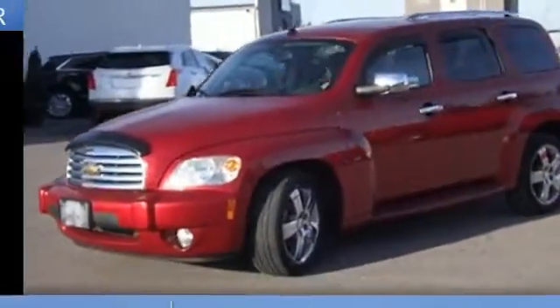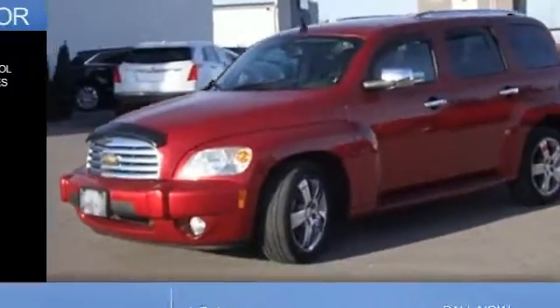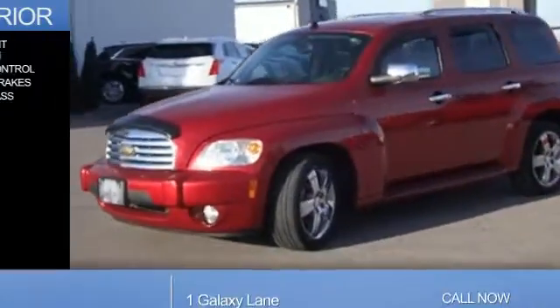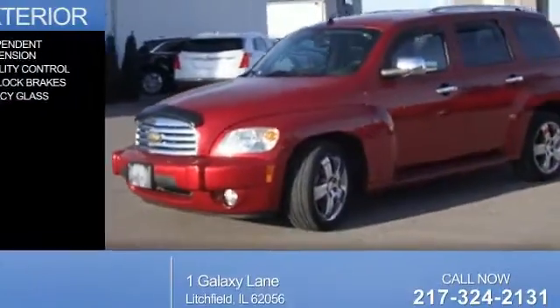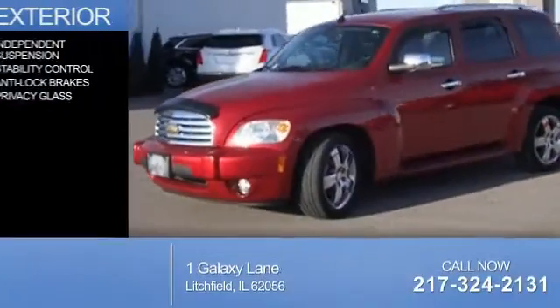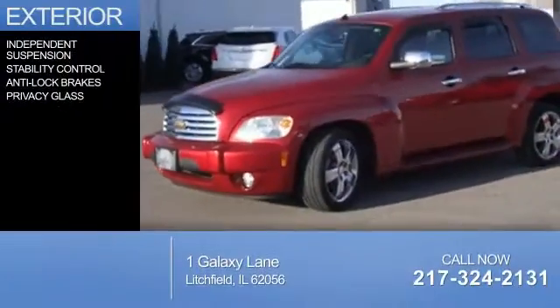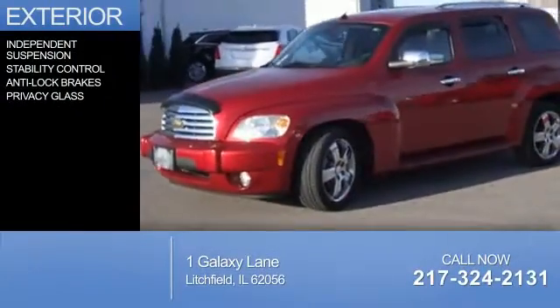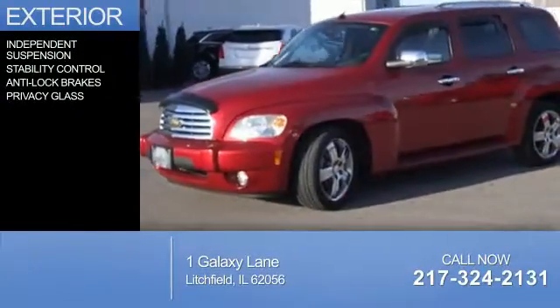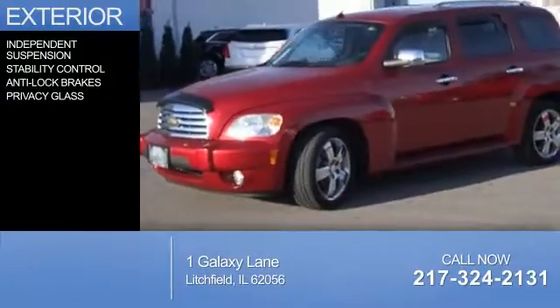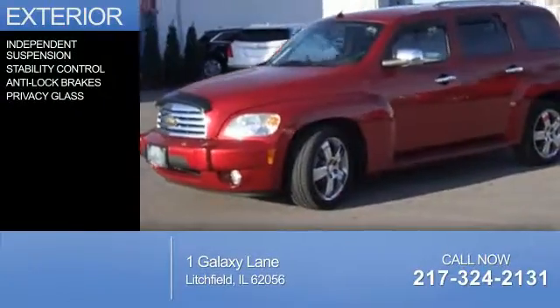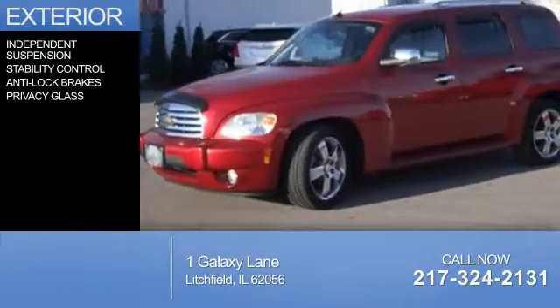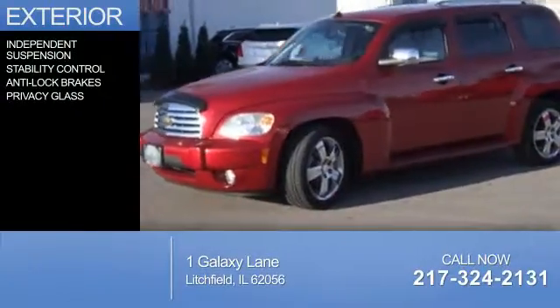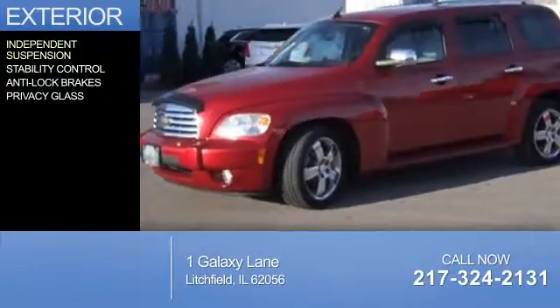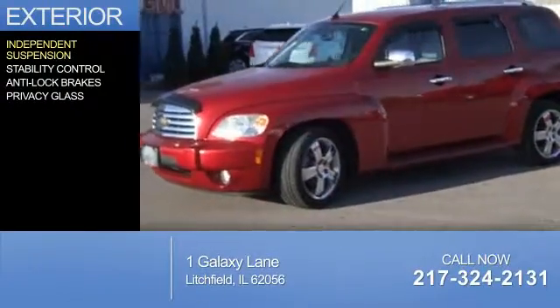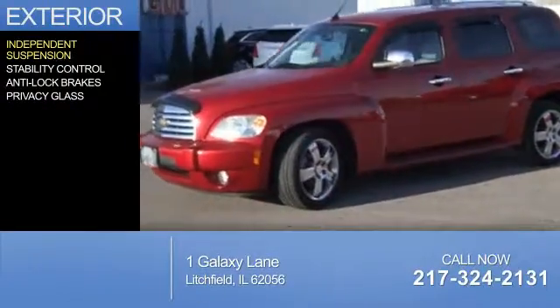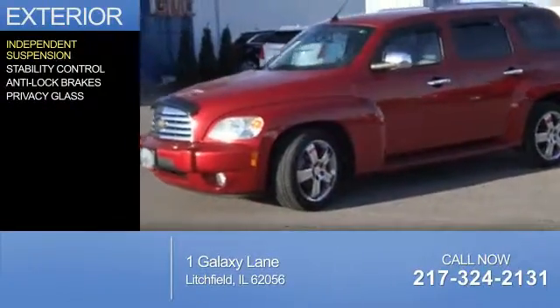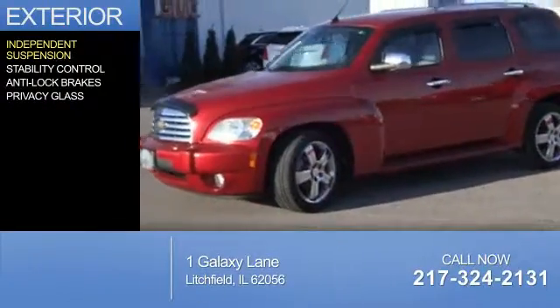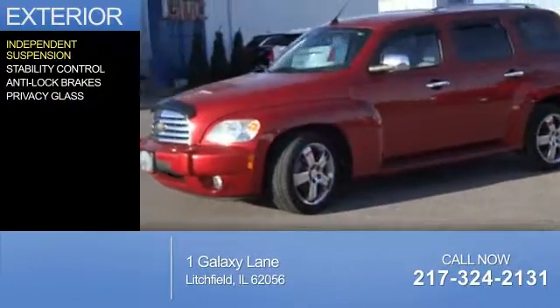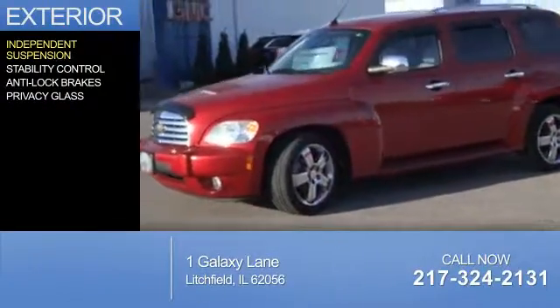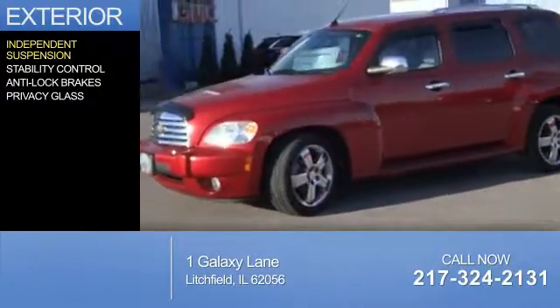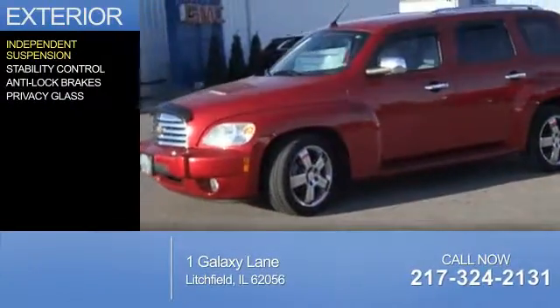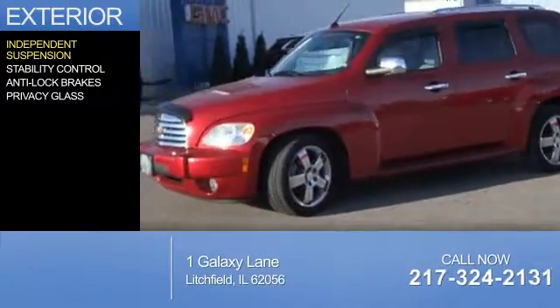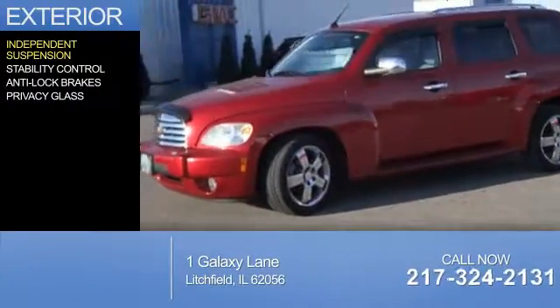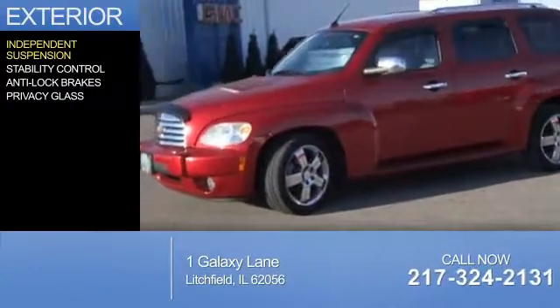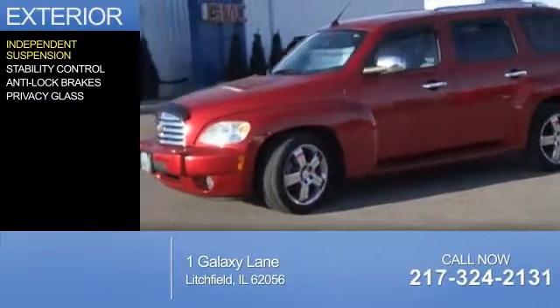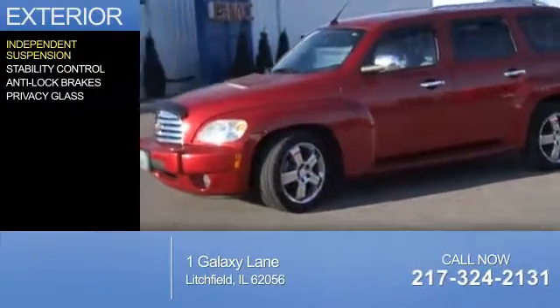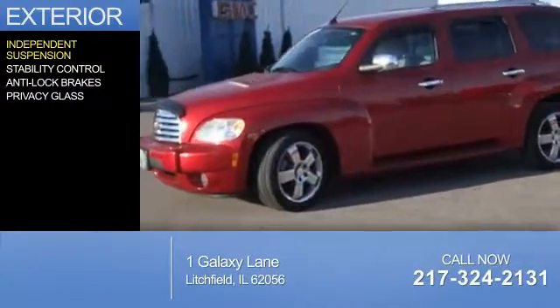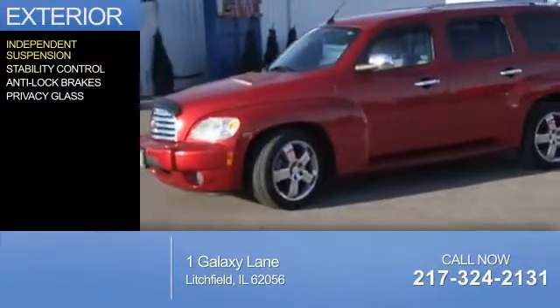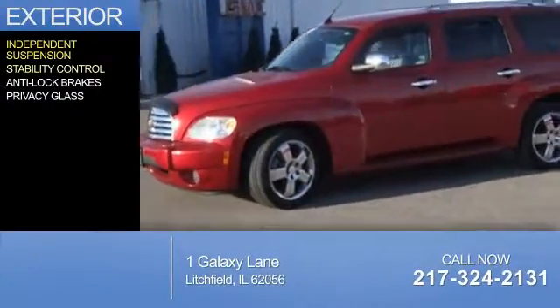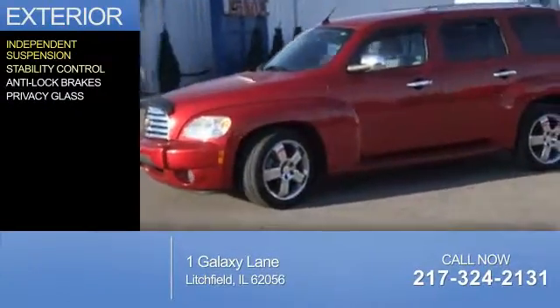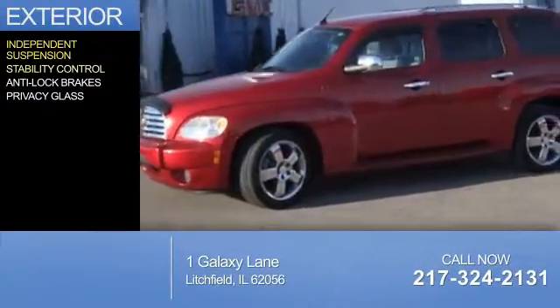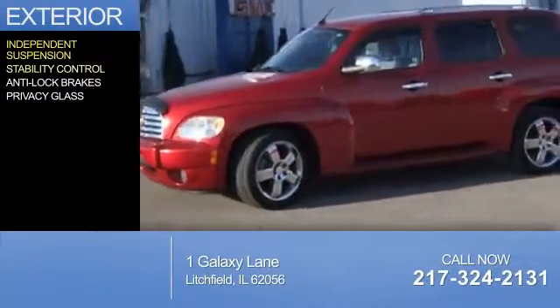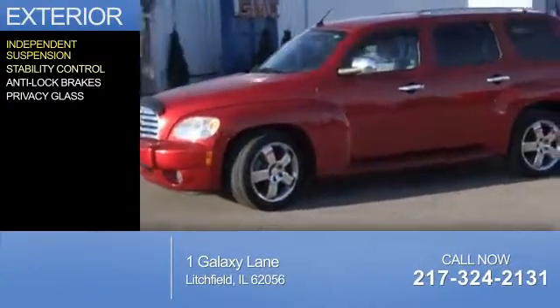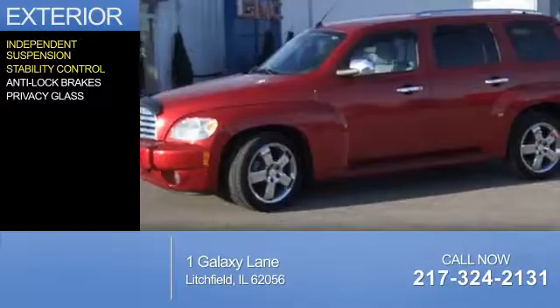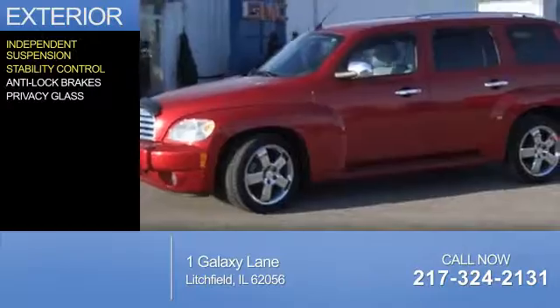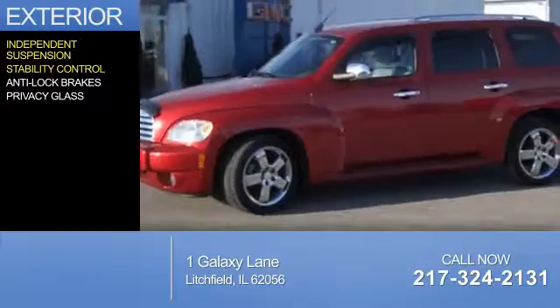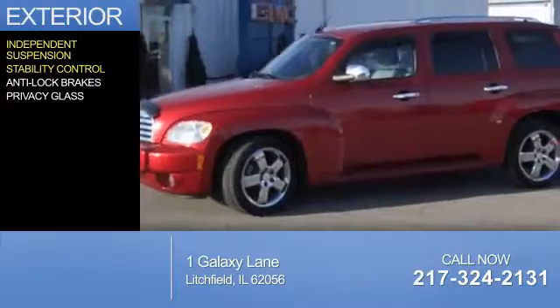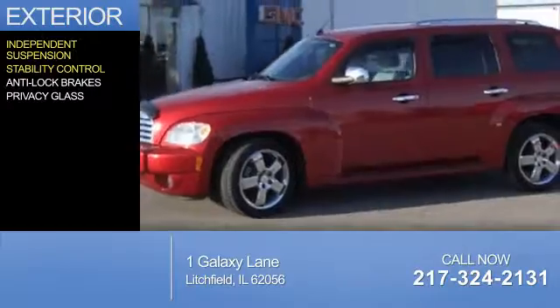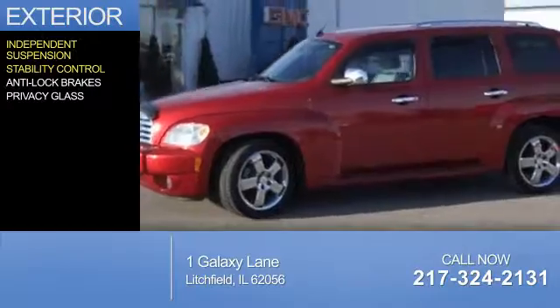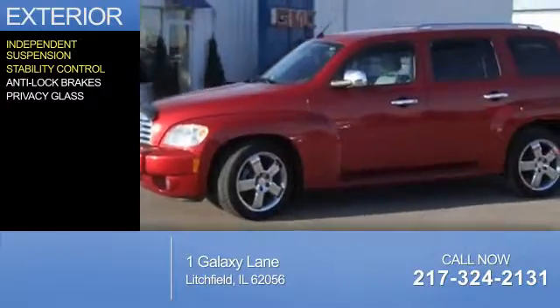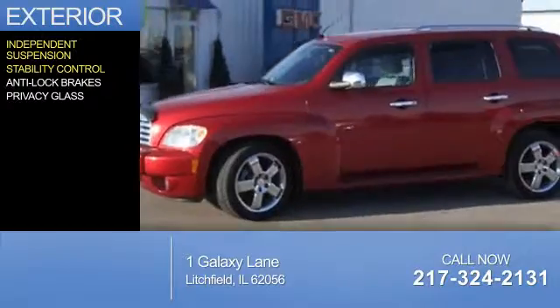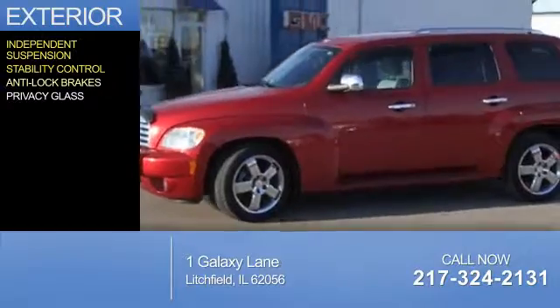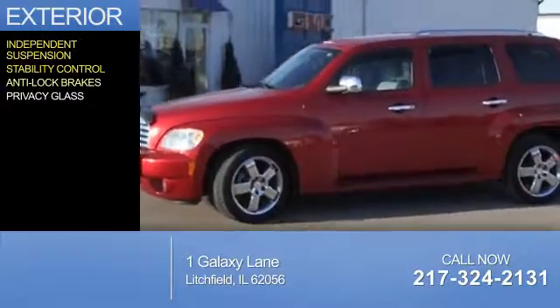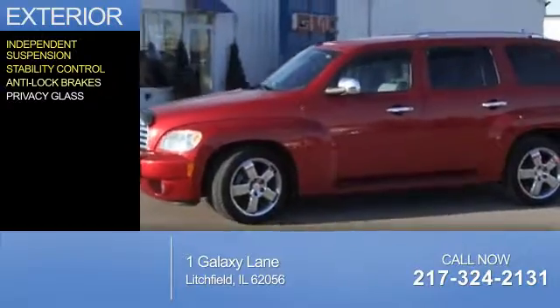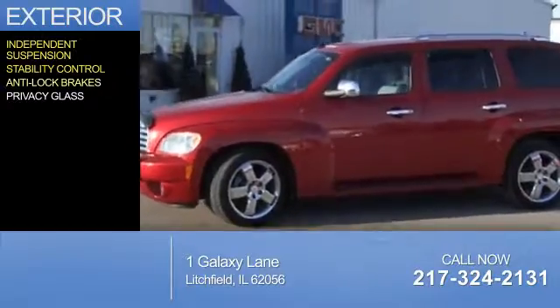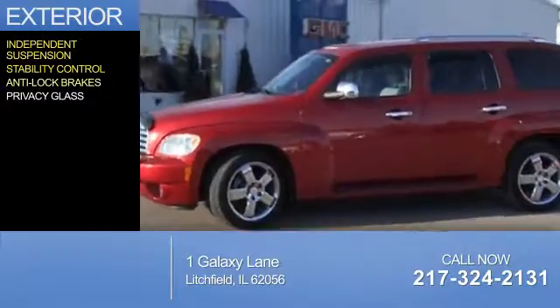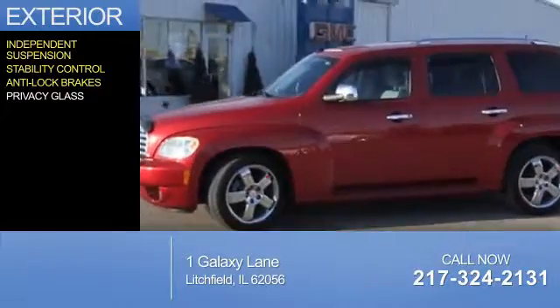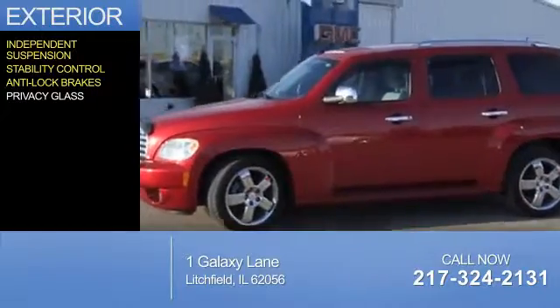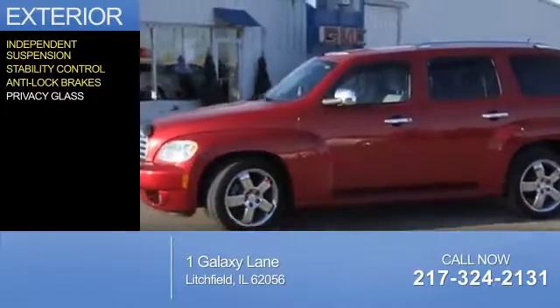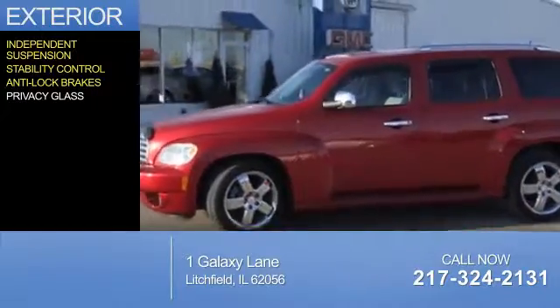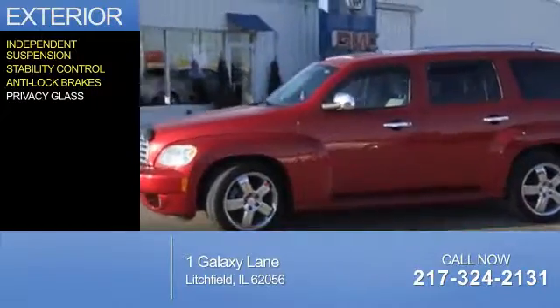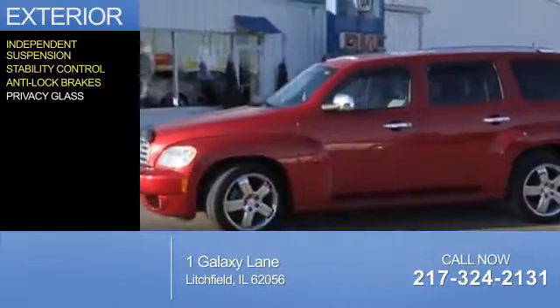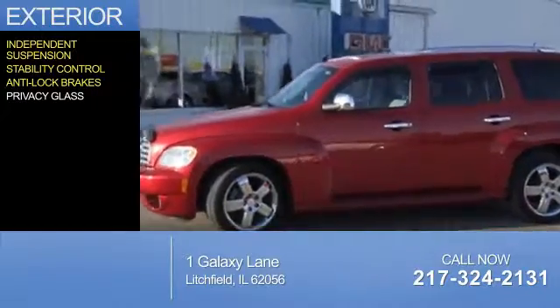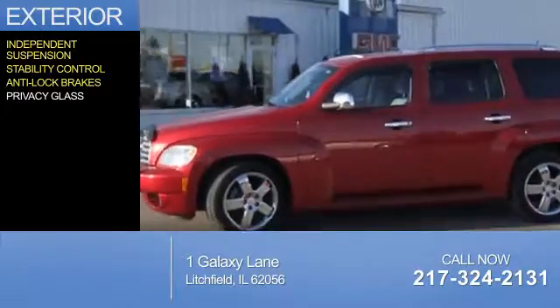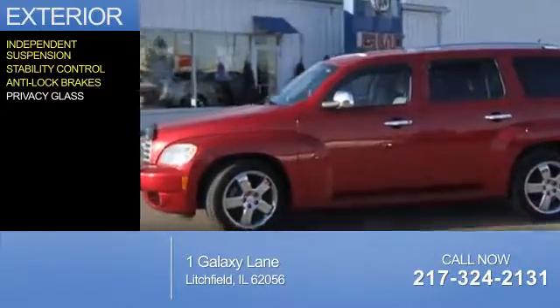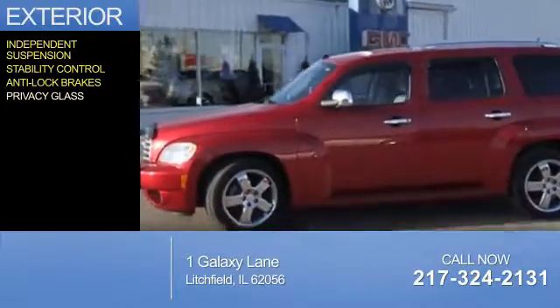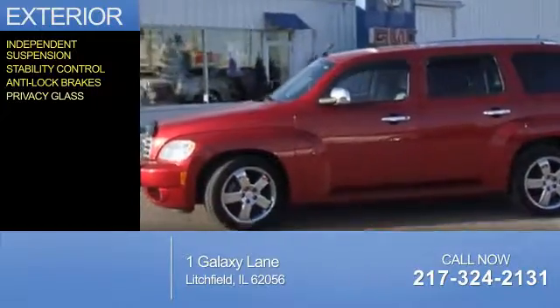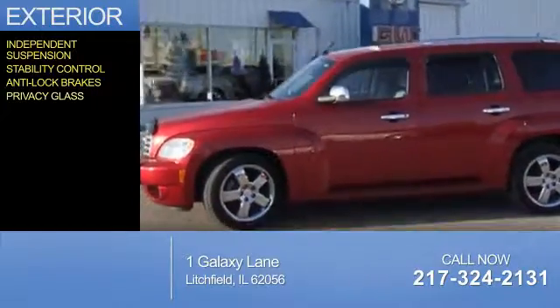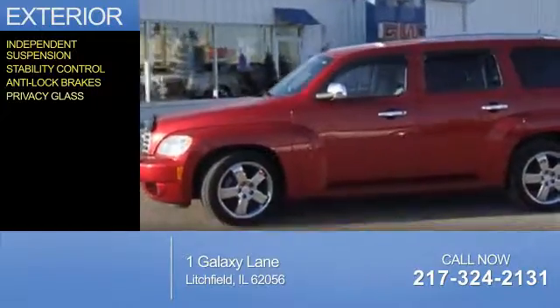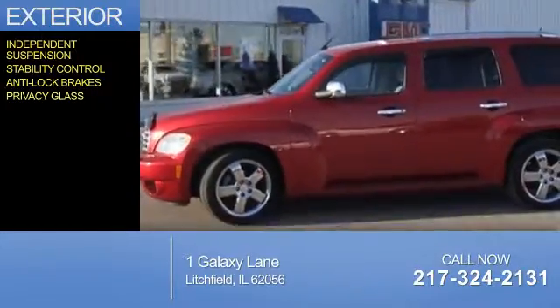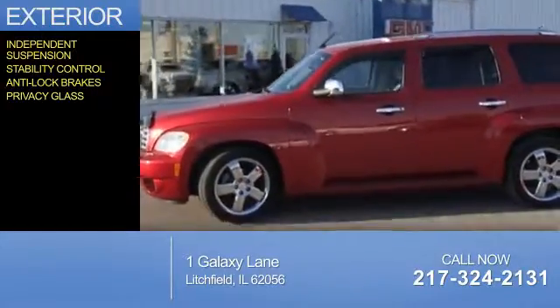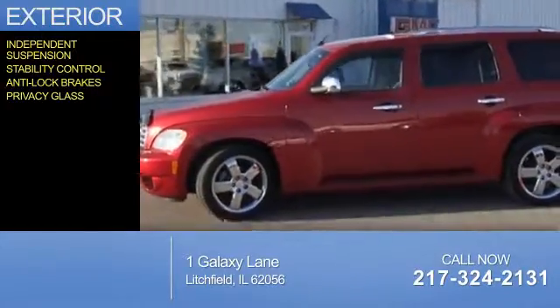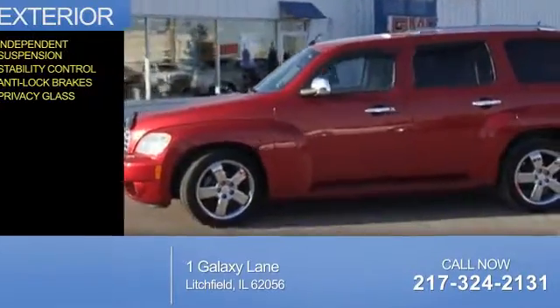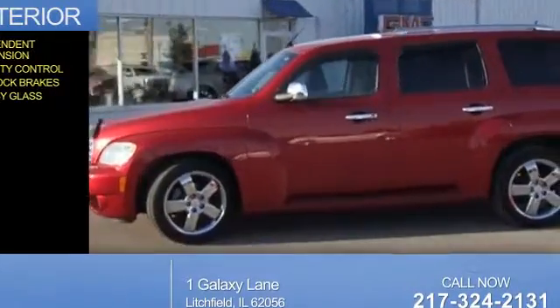The features include independent suspension, stability control, anti-lock brakes, and privacy glass.